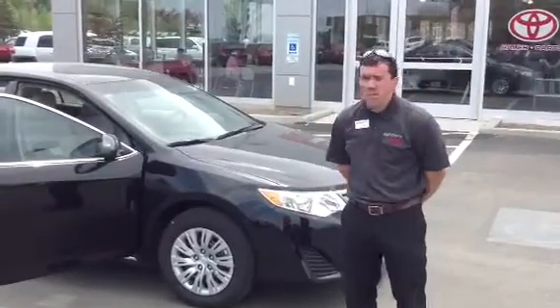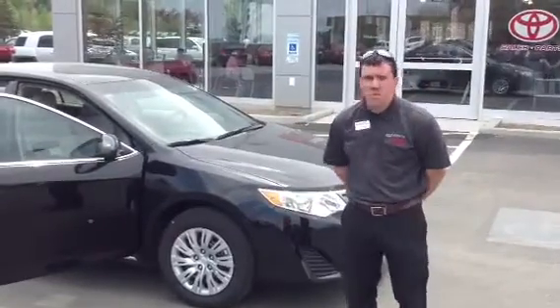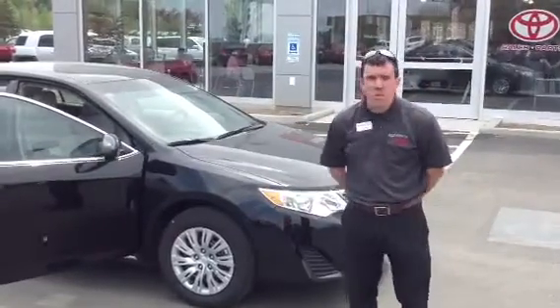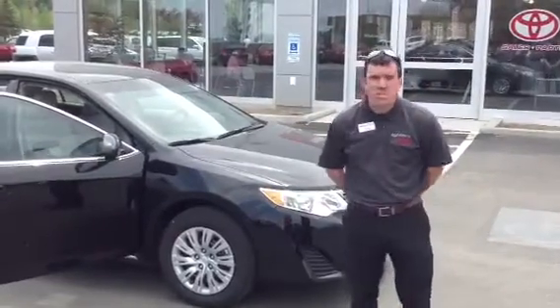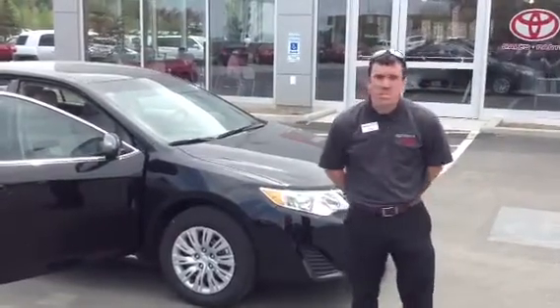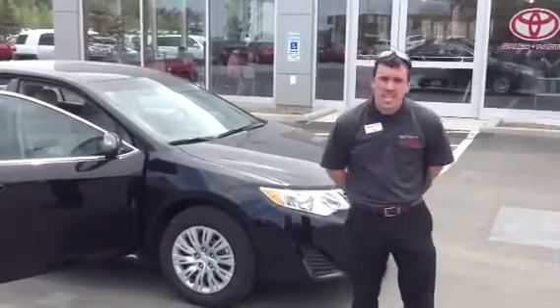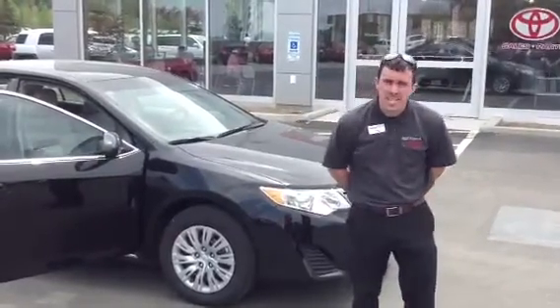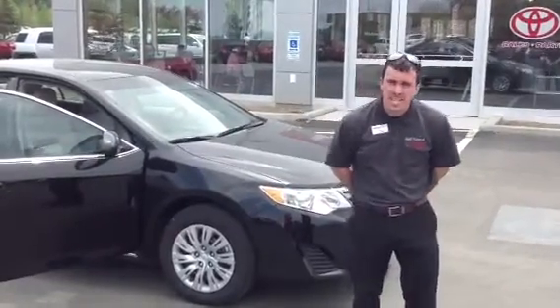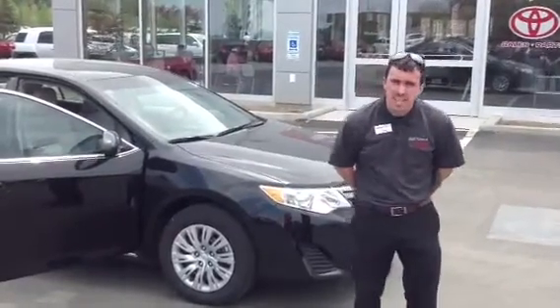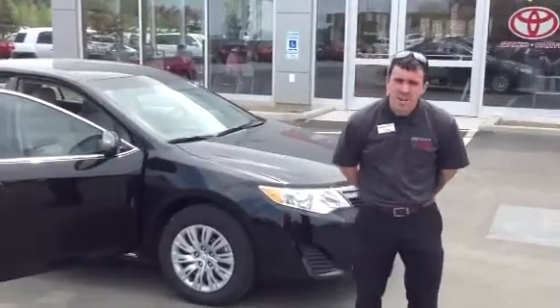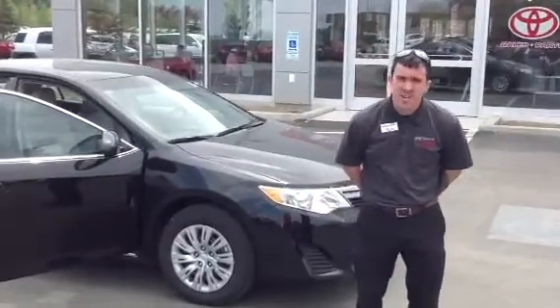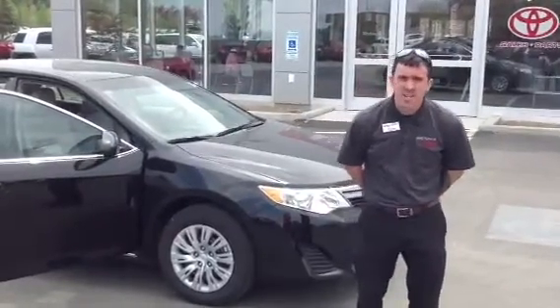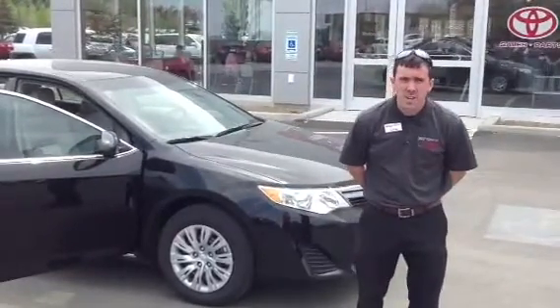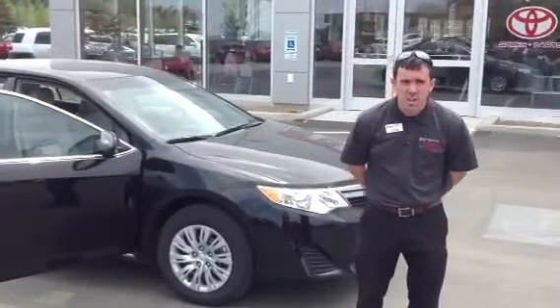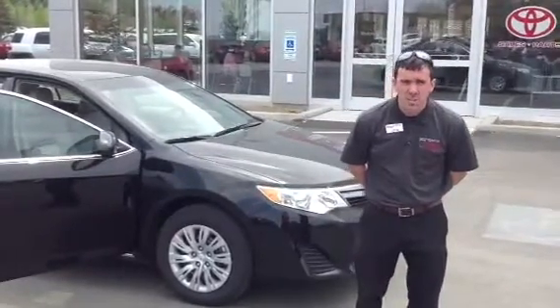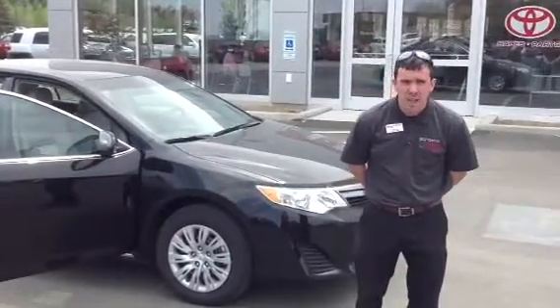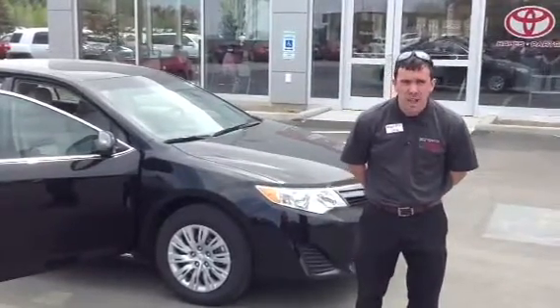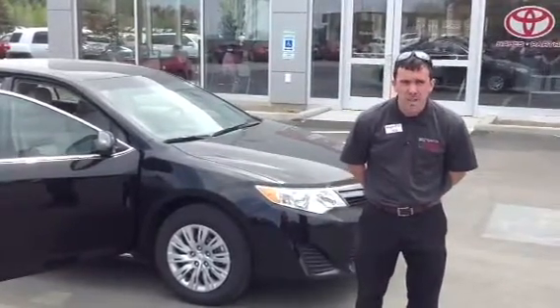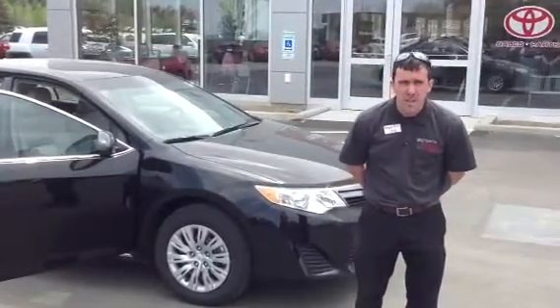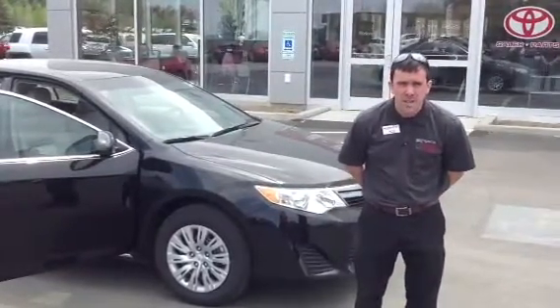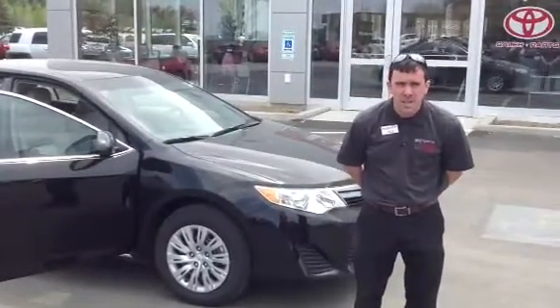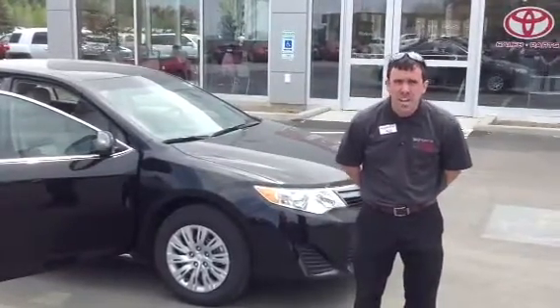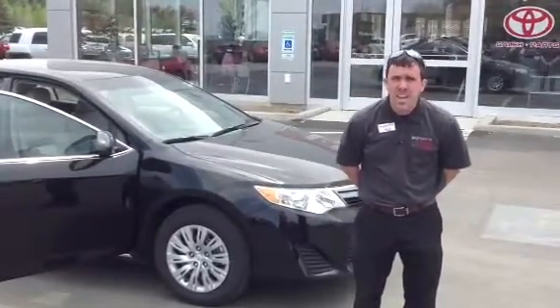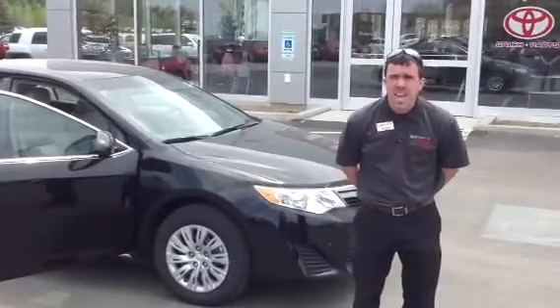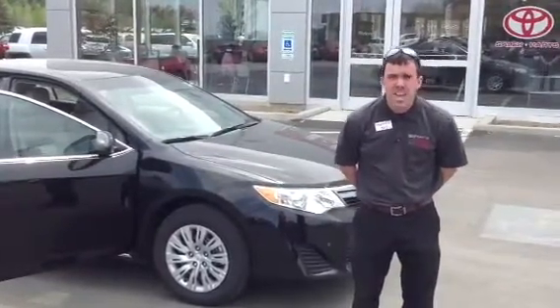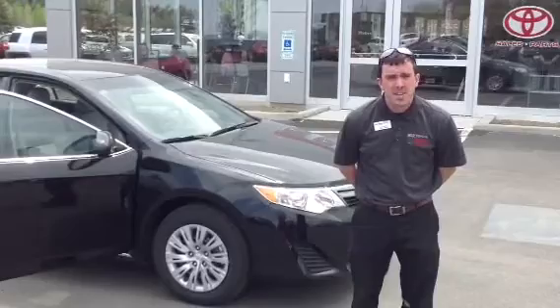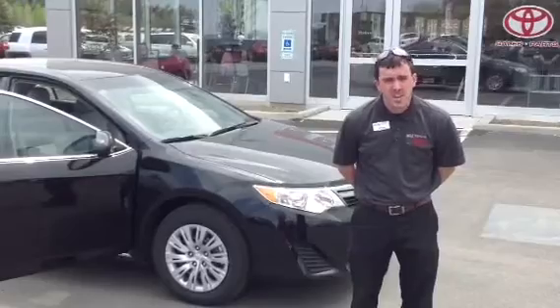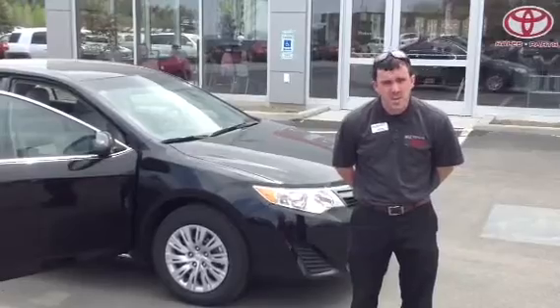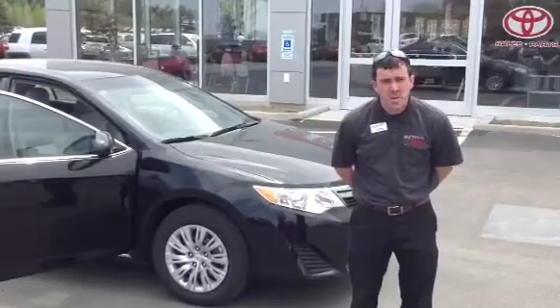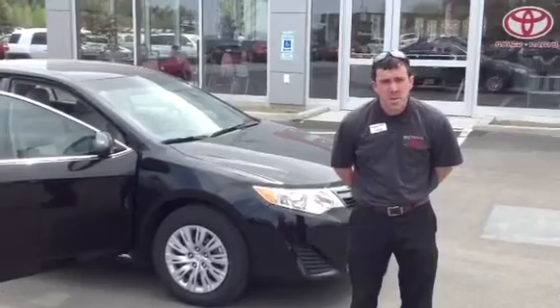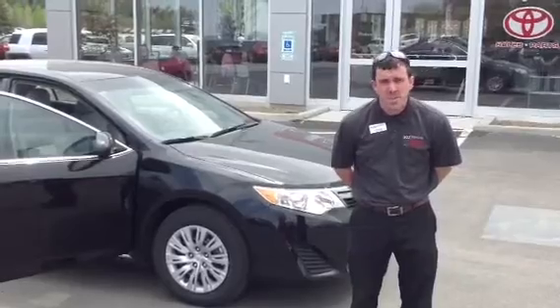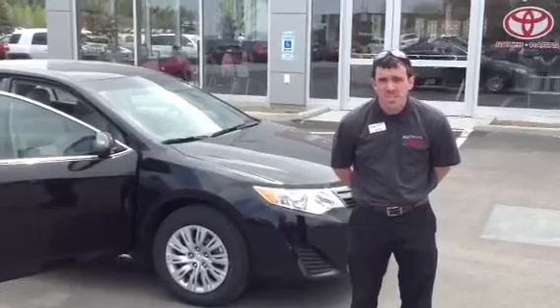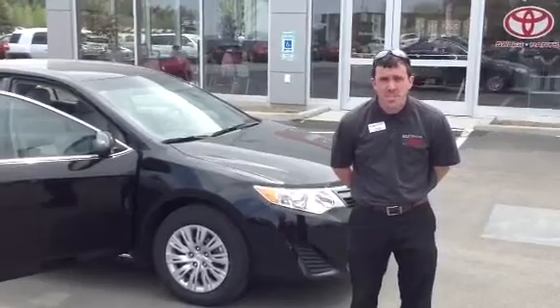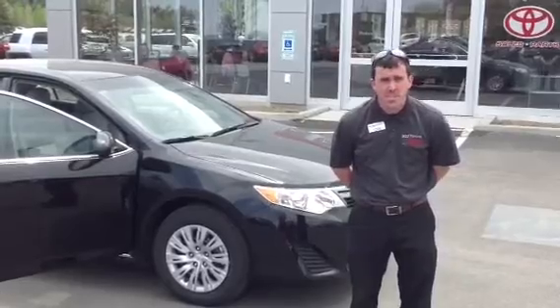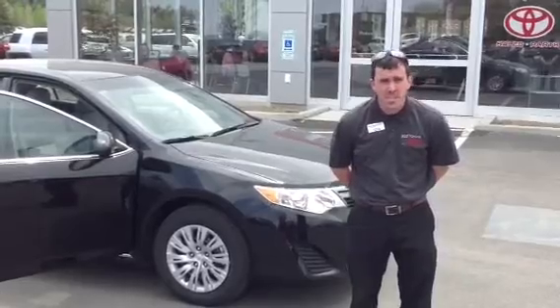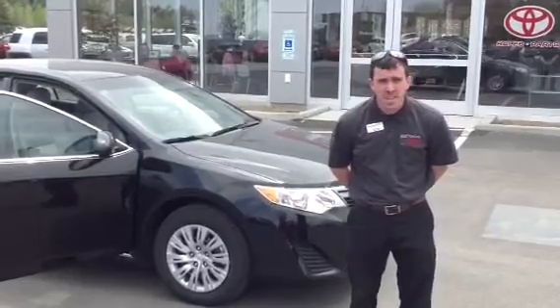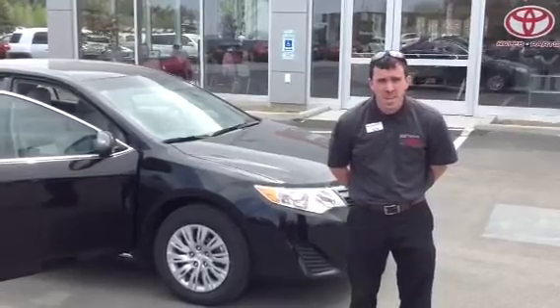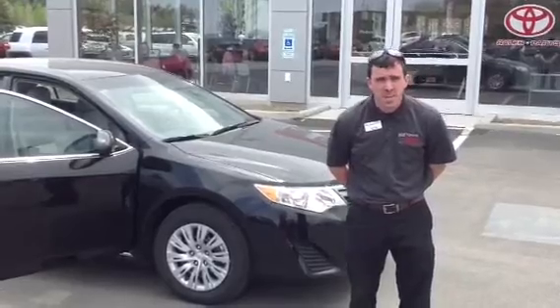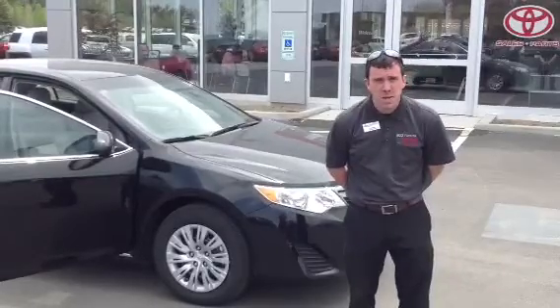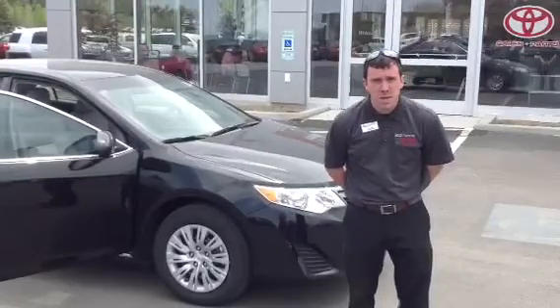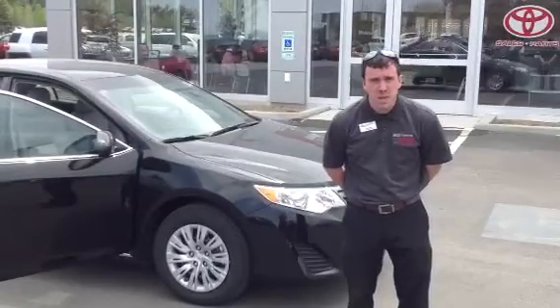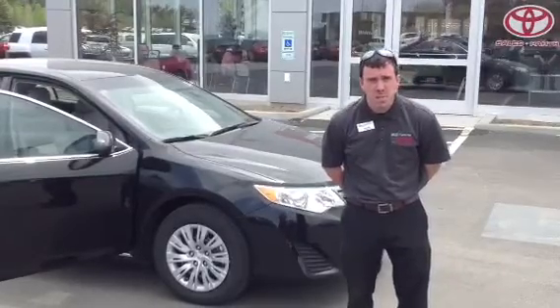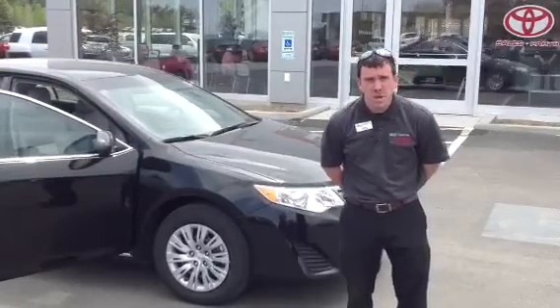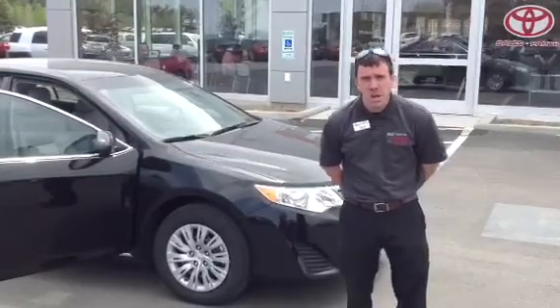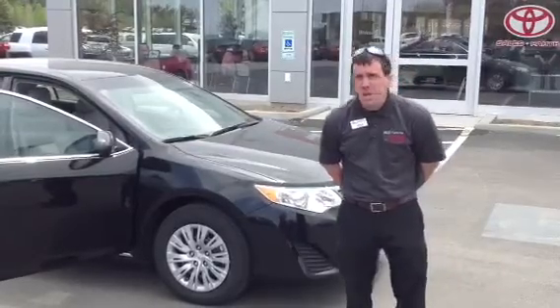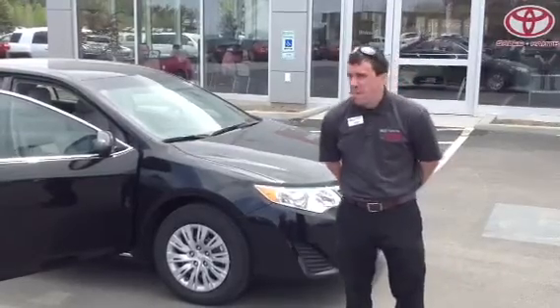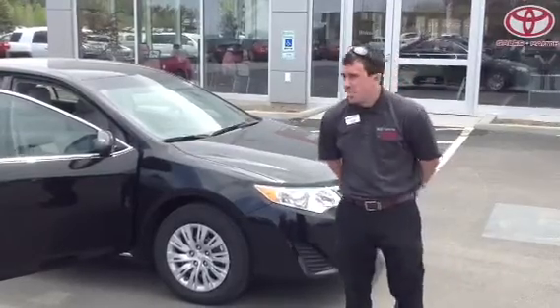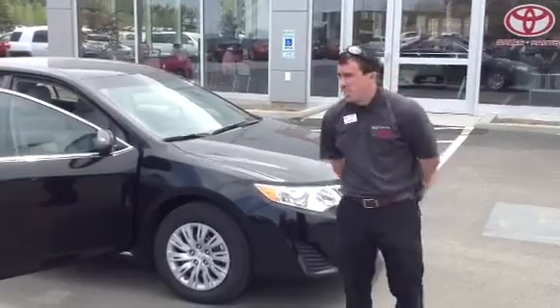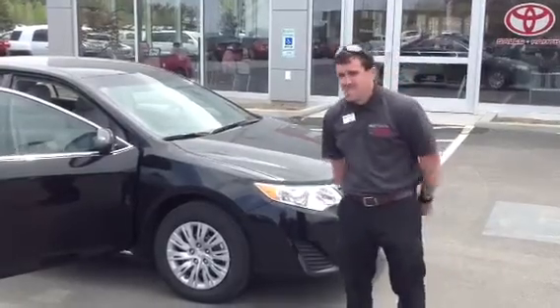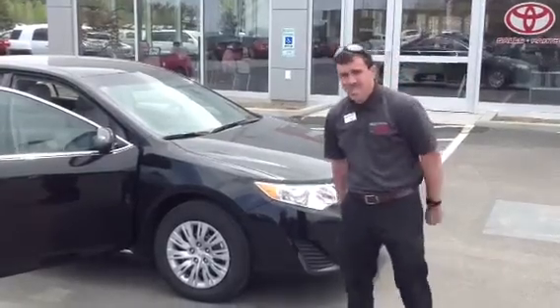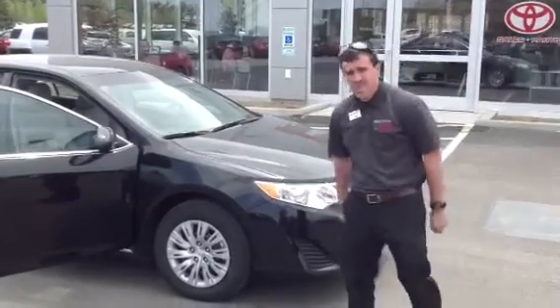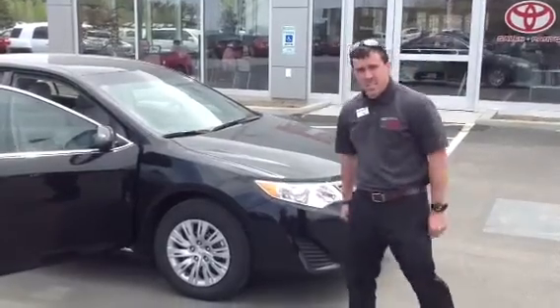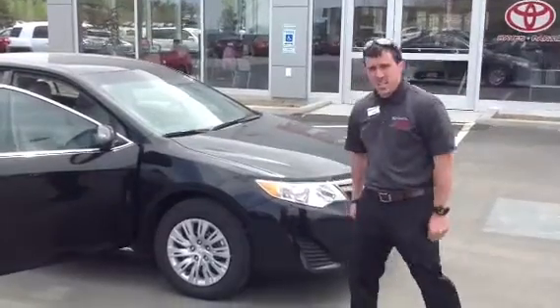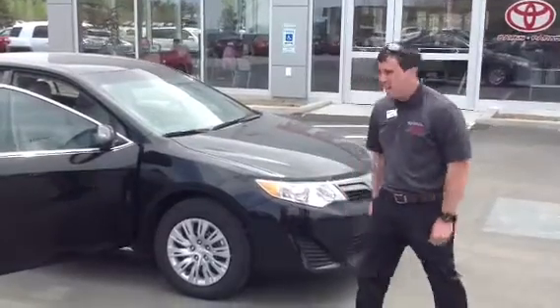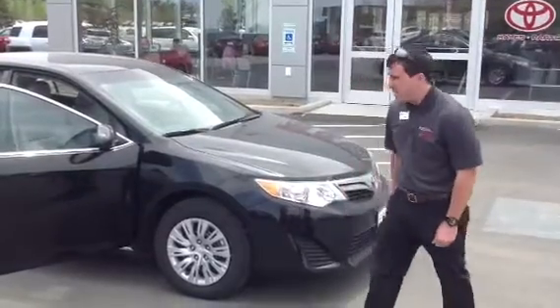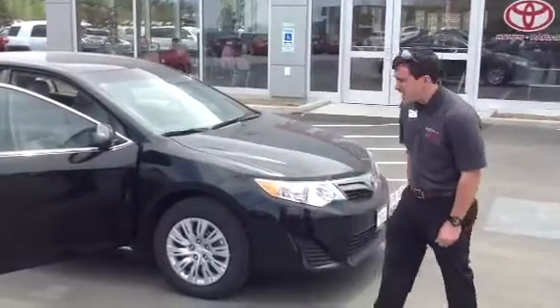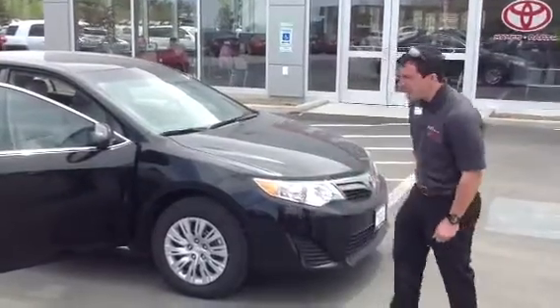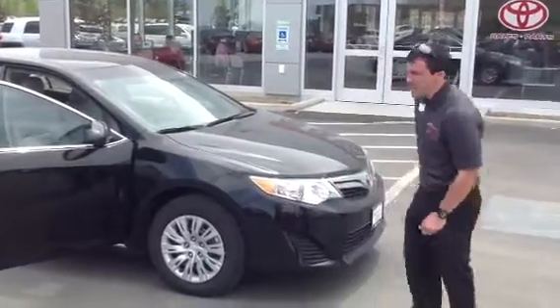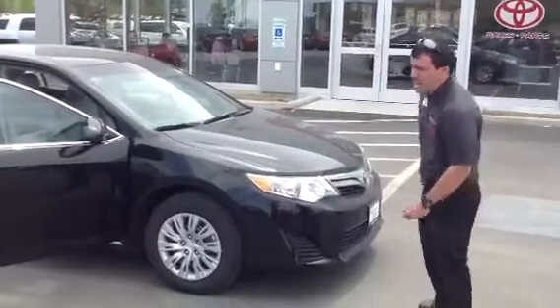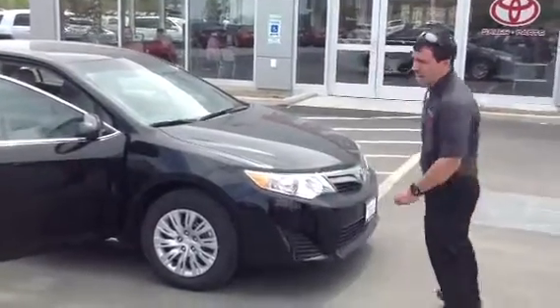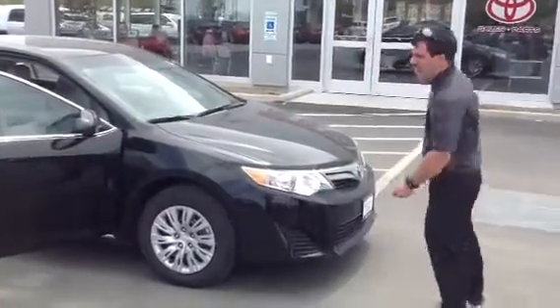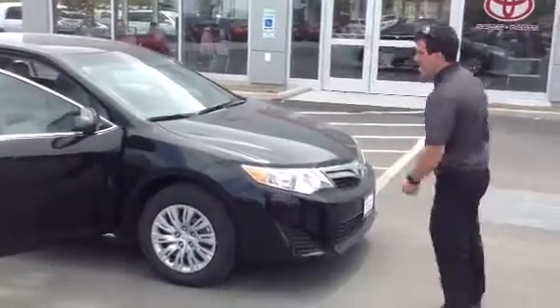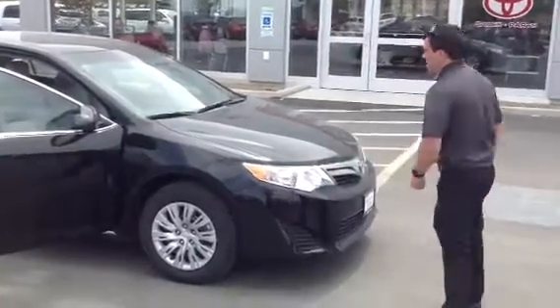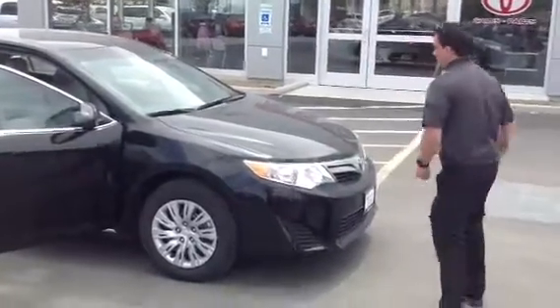And then of course, legendary Toyota reliability and durability that you just can't beat anywhere. So let's take a look on the inside of the vehicle.